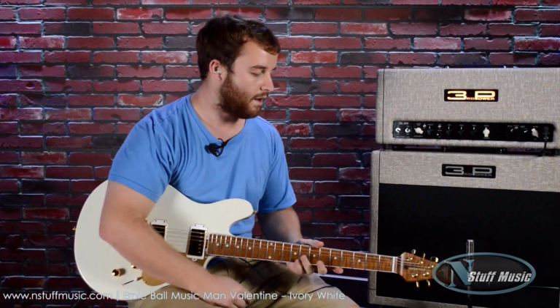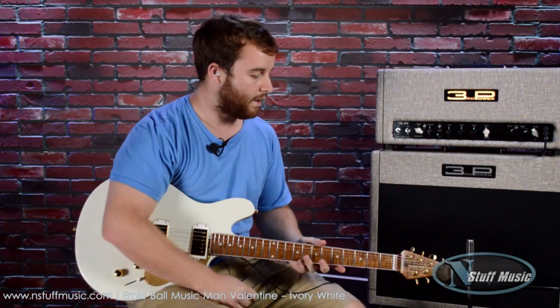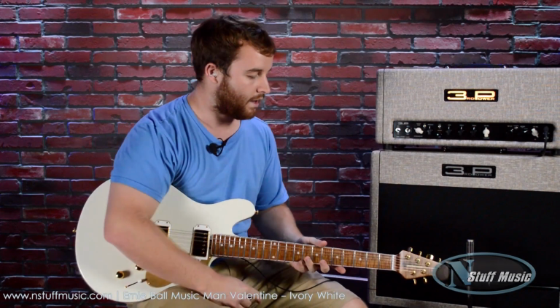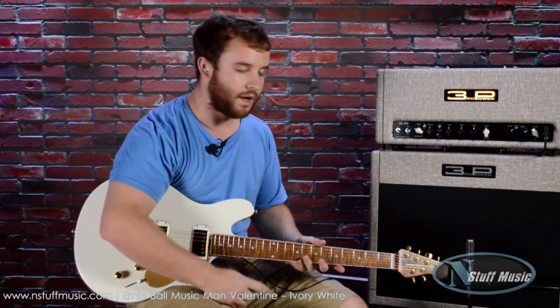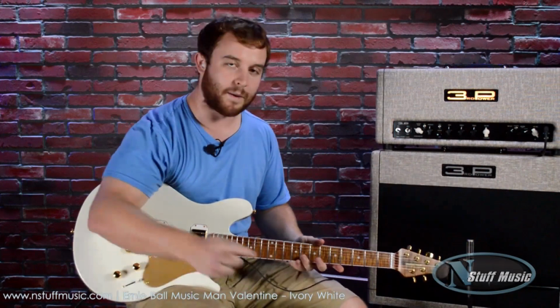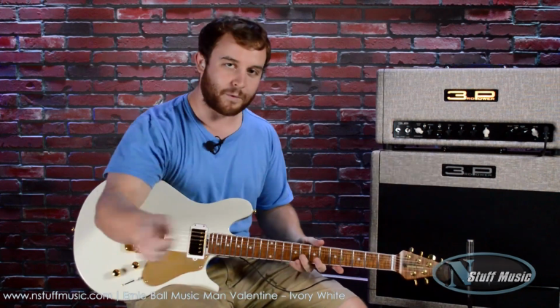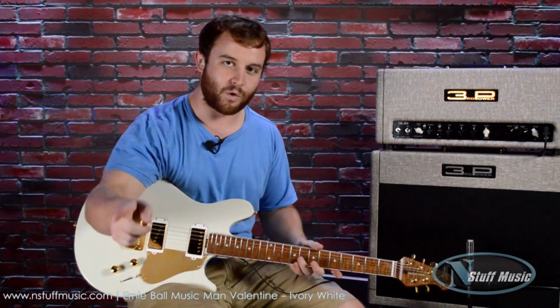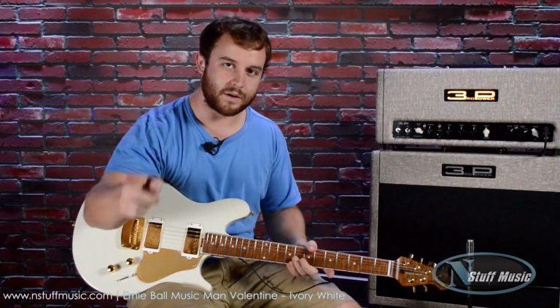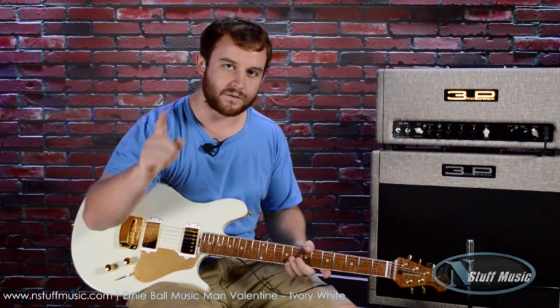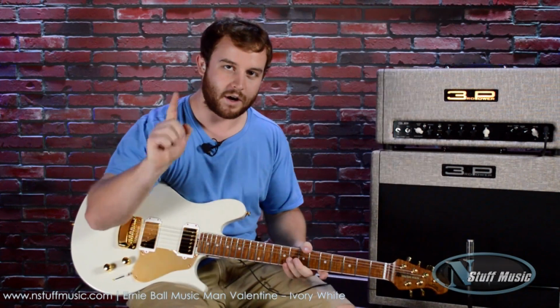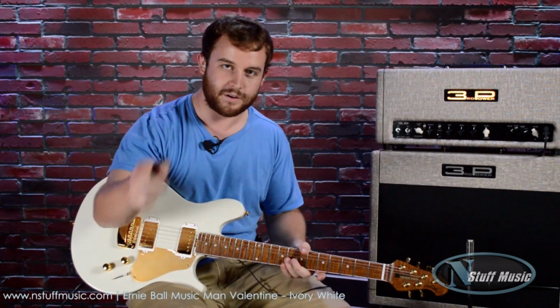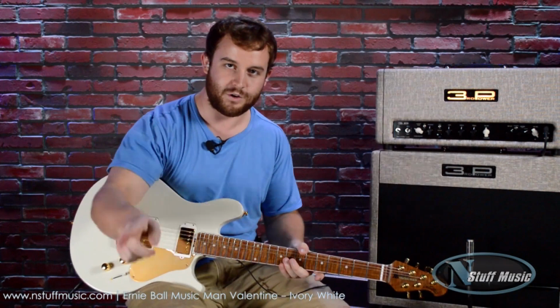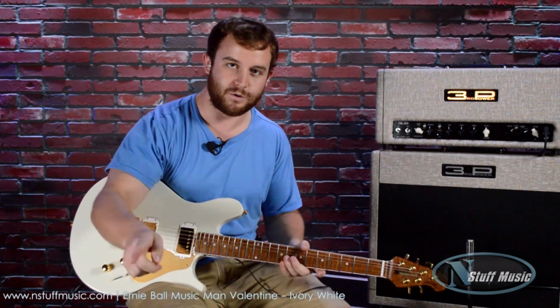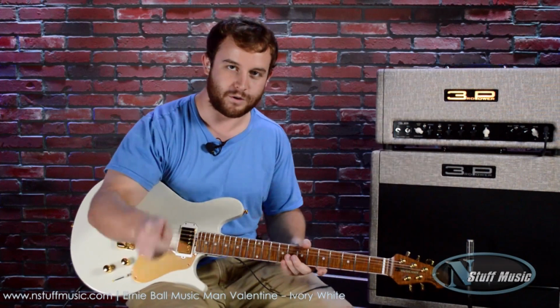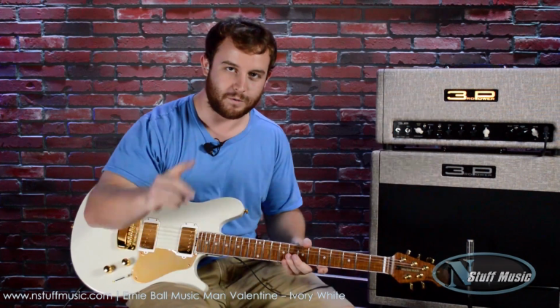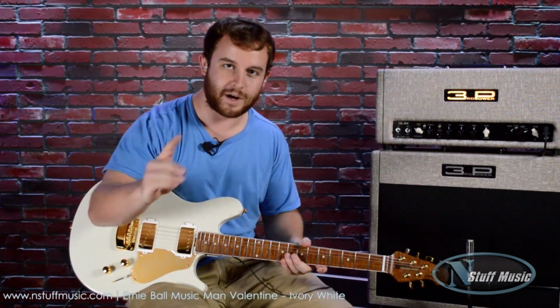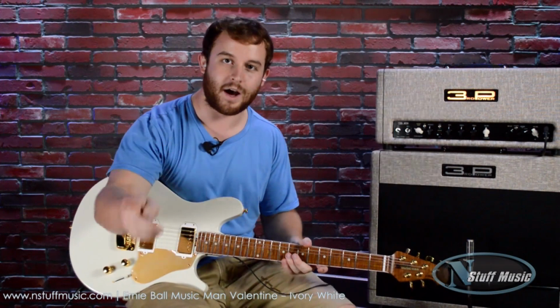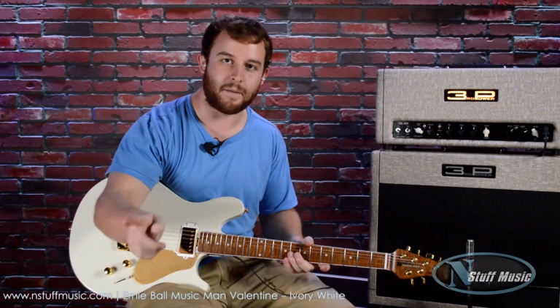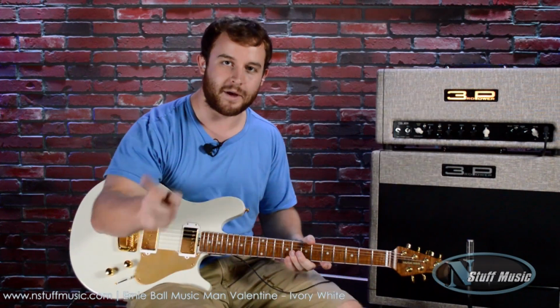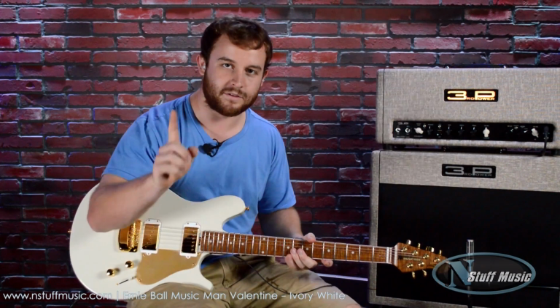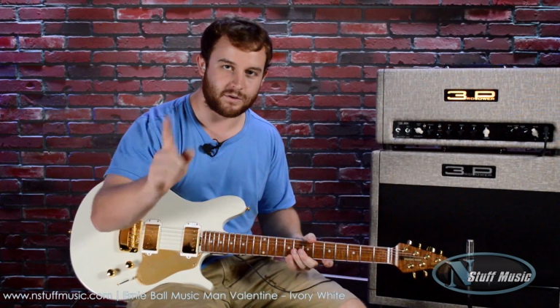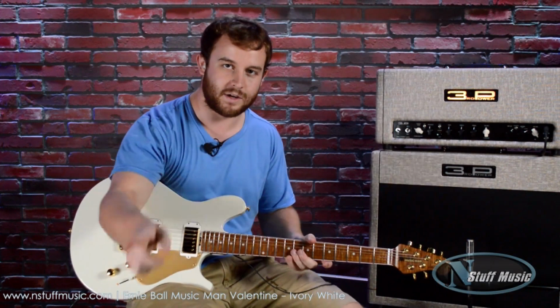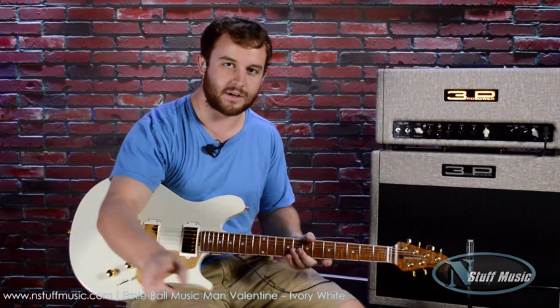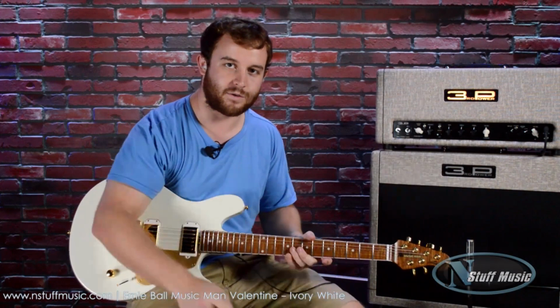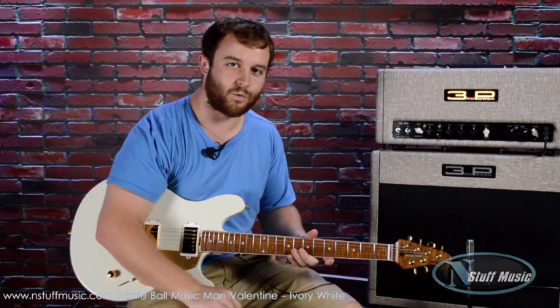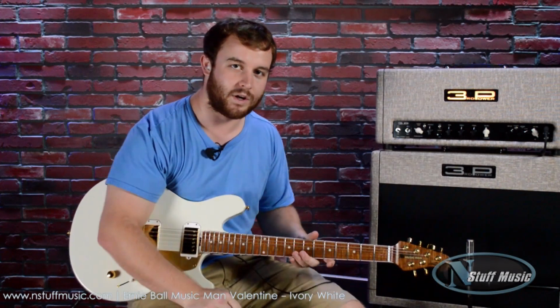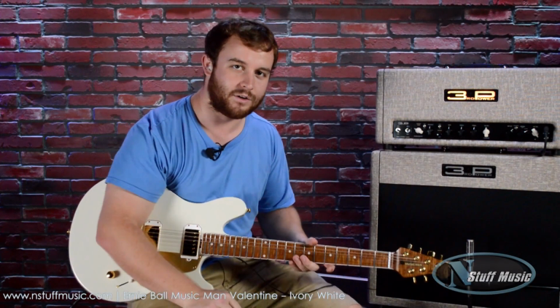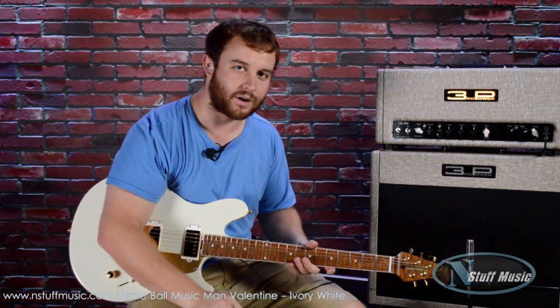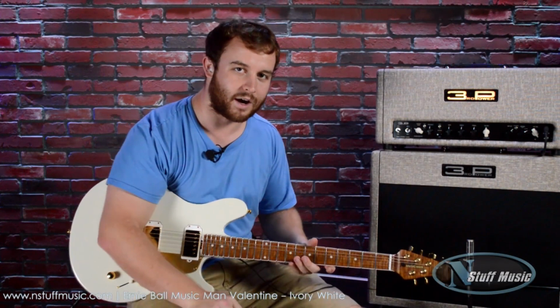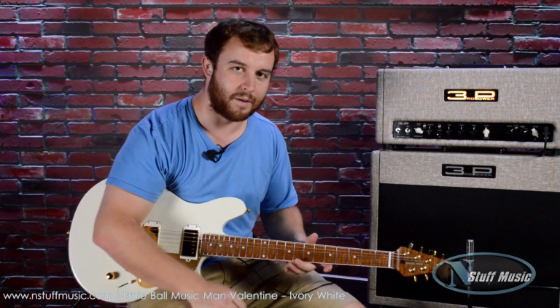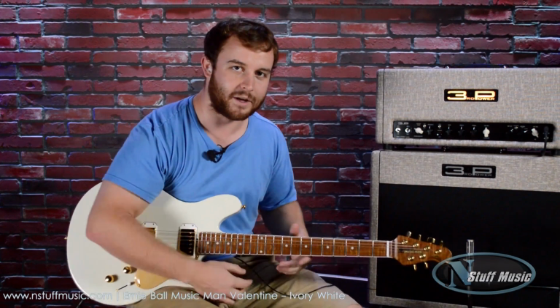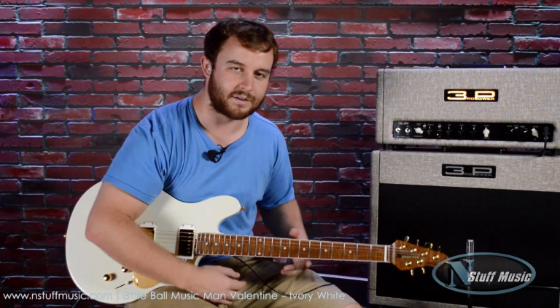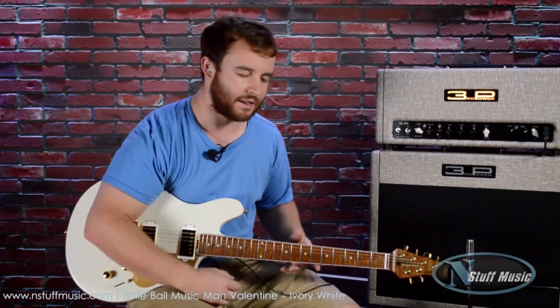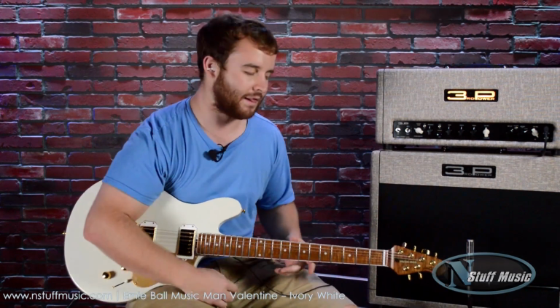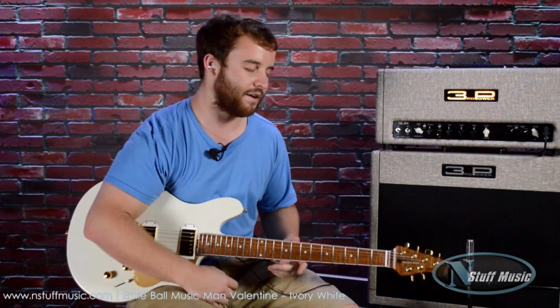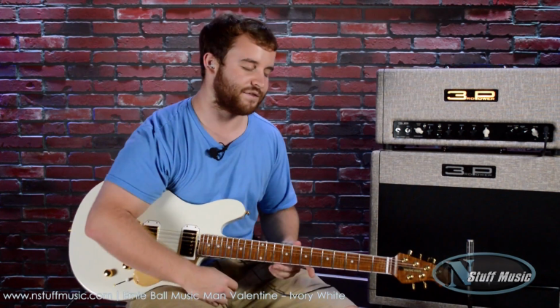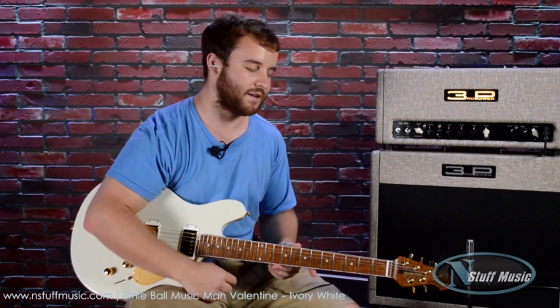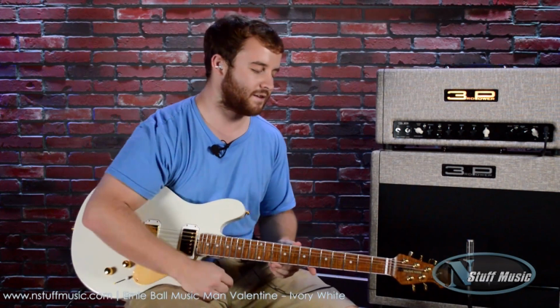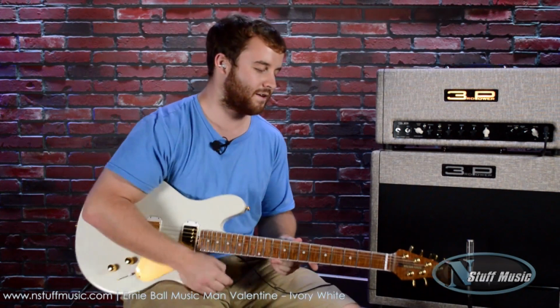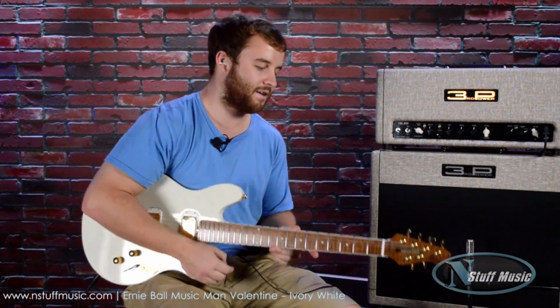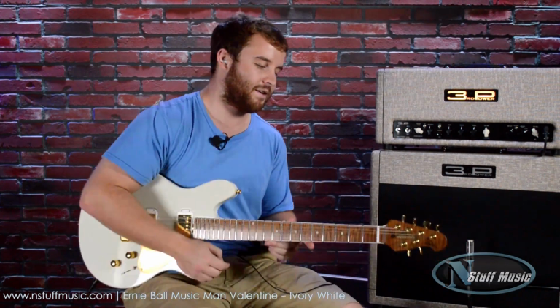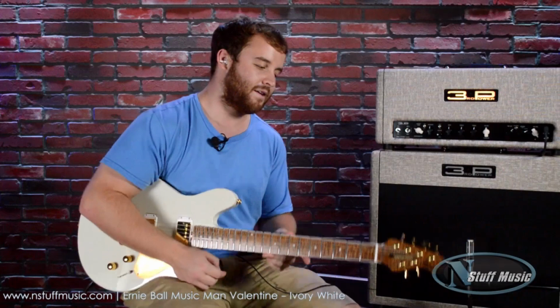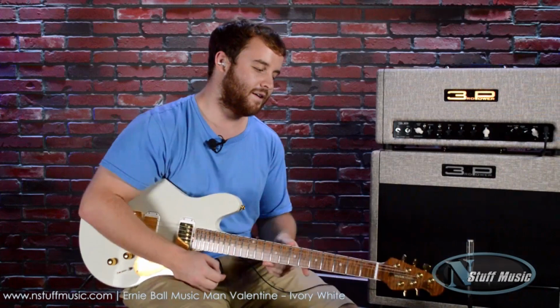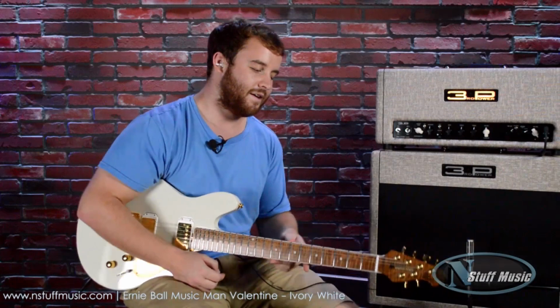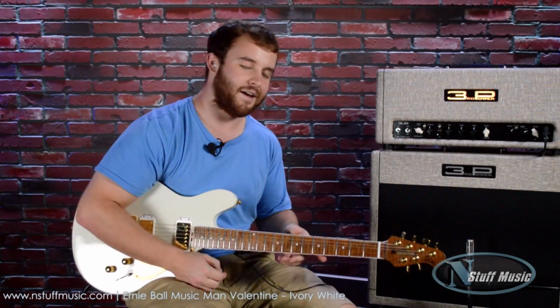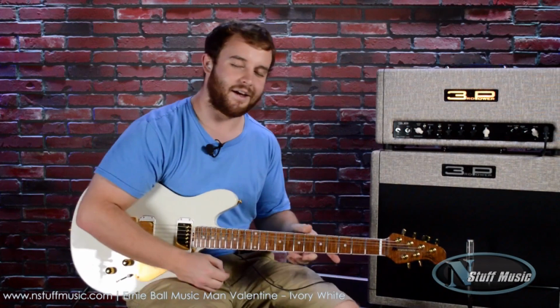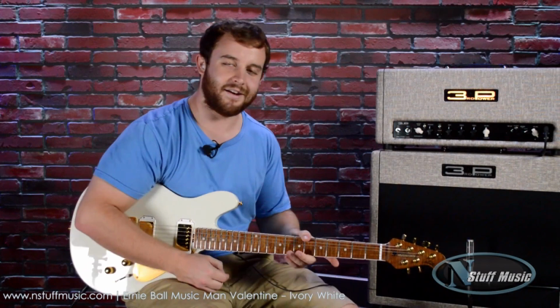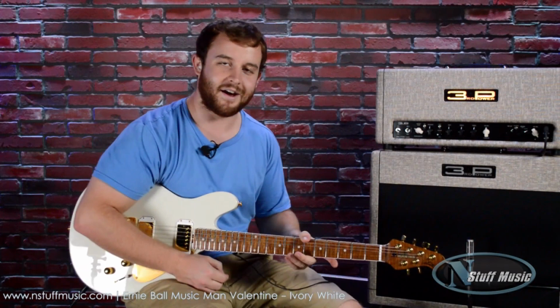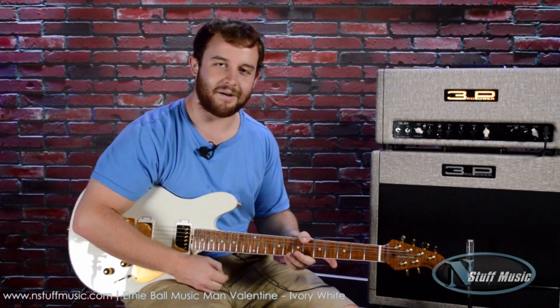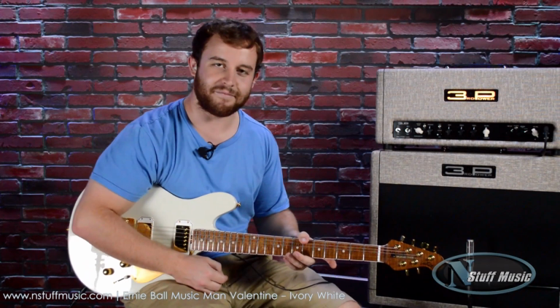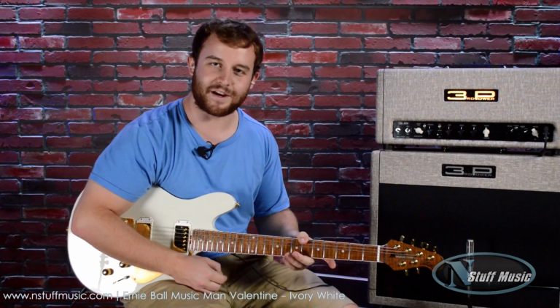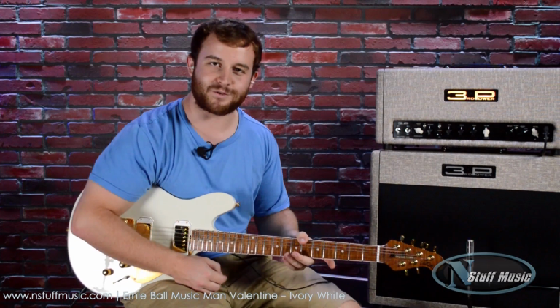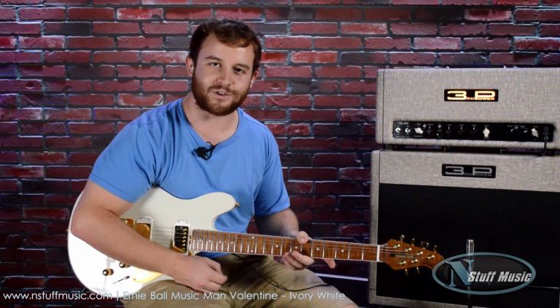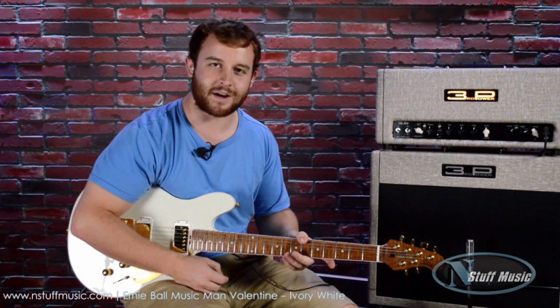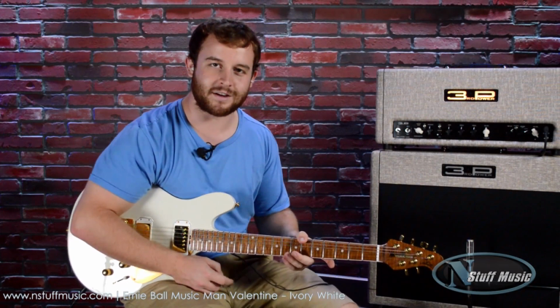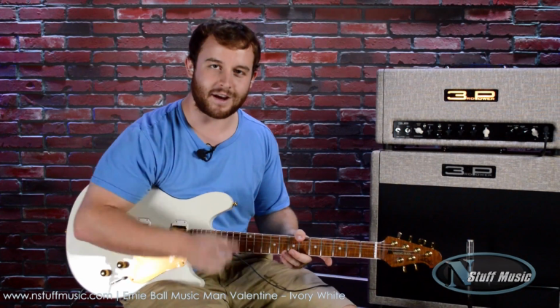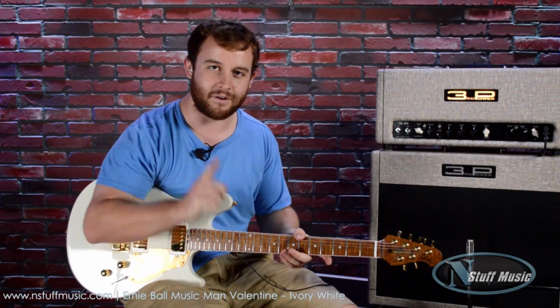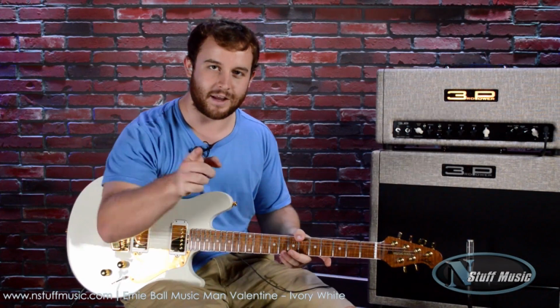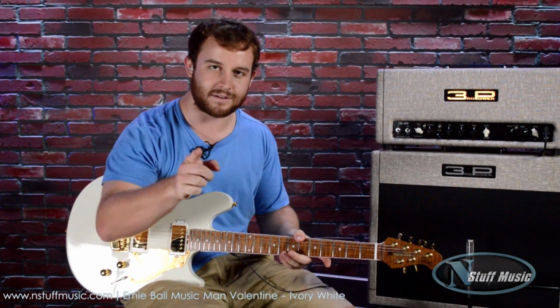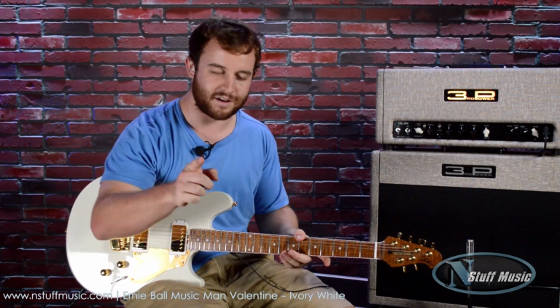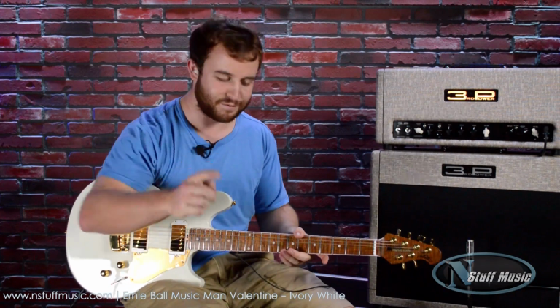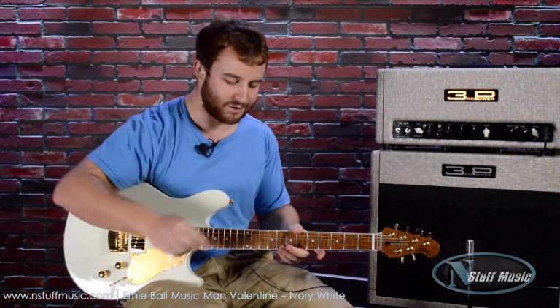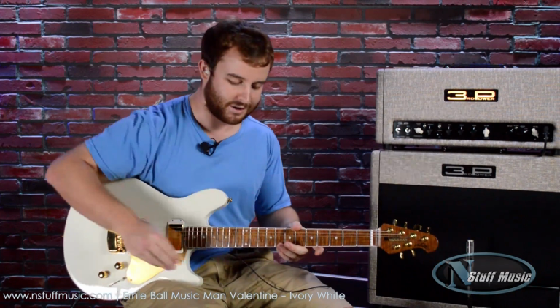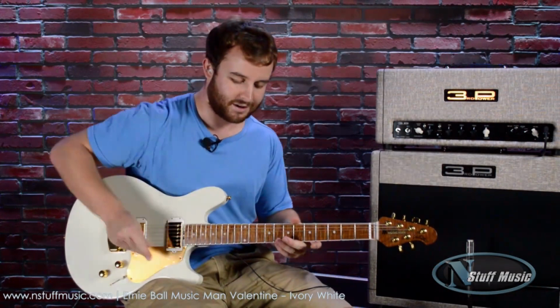Hit up Chris on YouTube comments so he has to read your comments — he loves it. Thanks for checking us out at N Stuff Music.